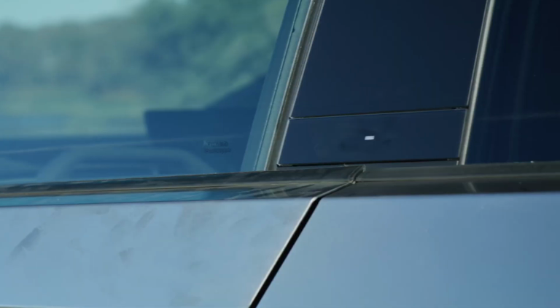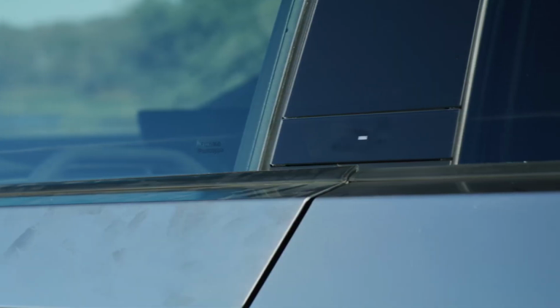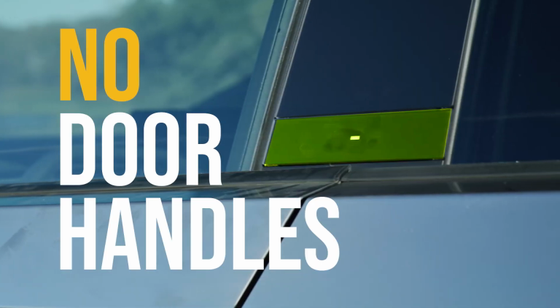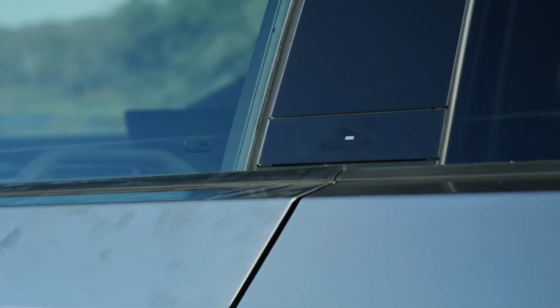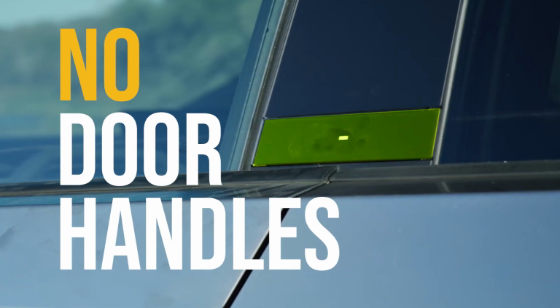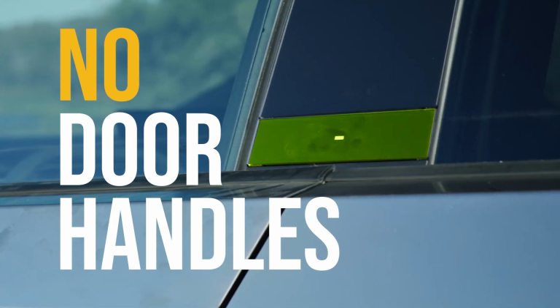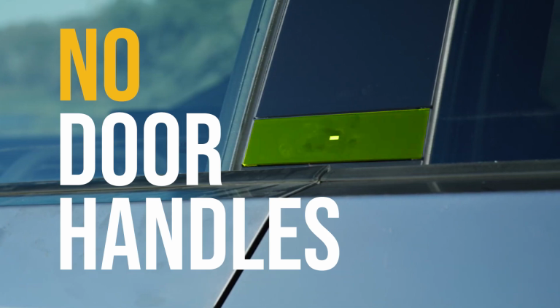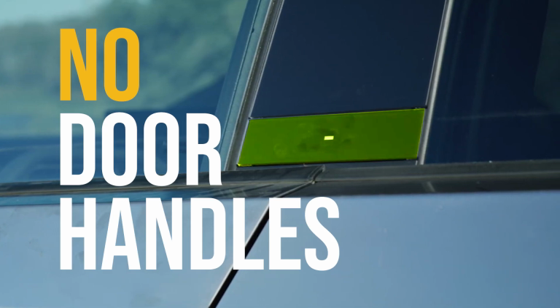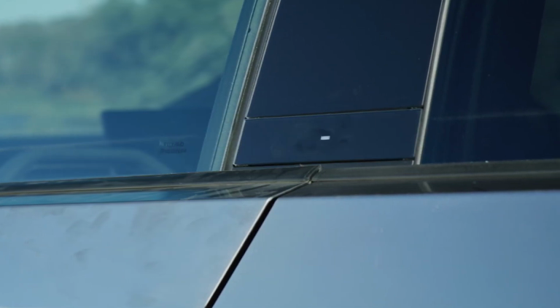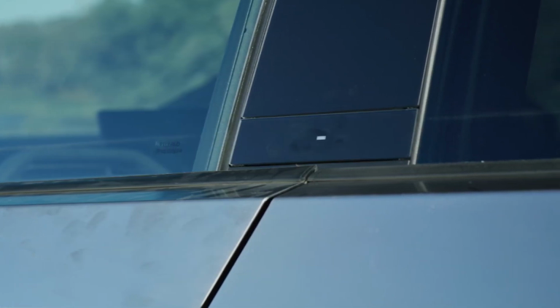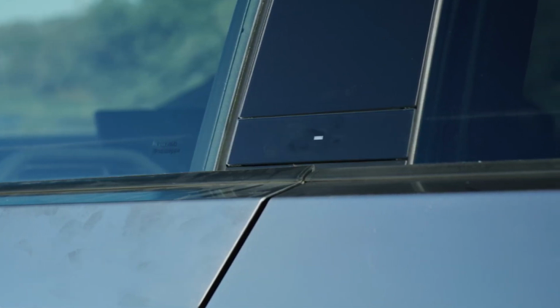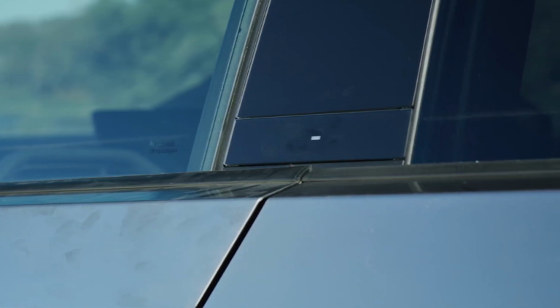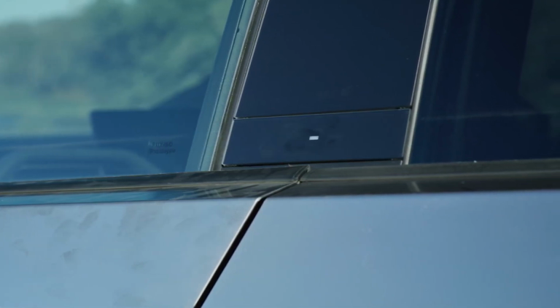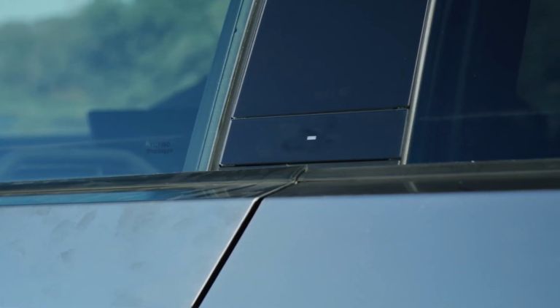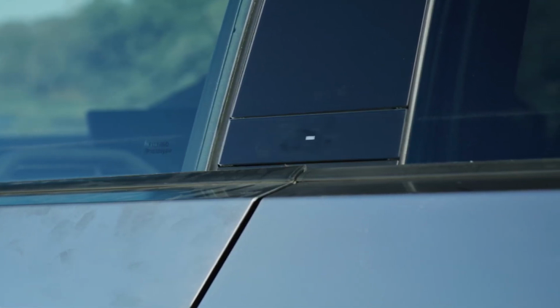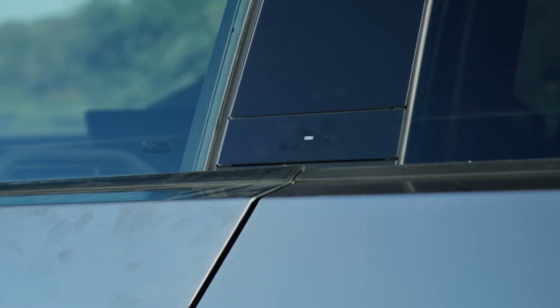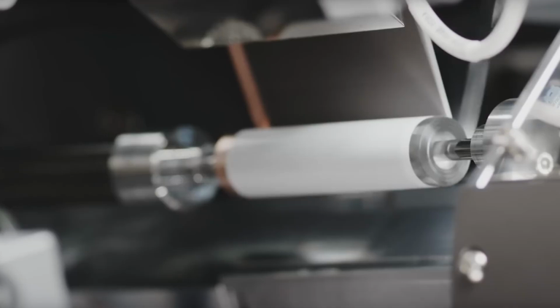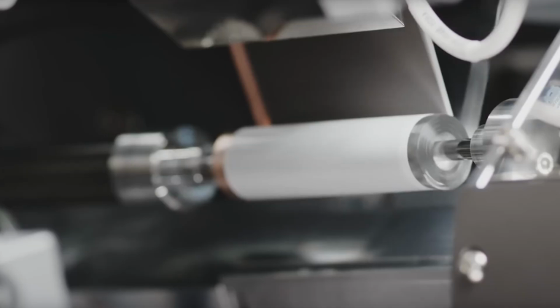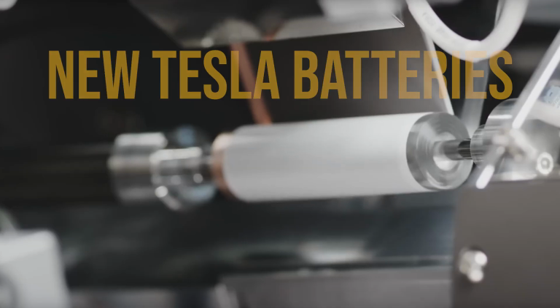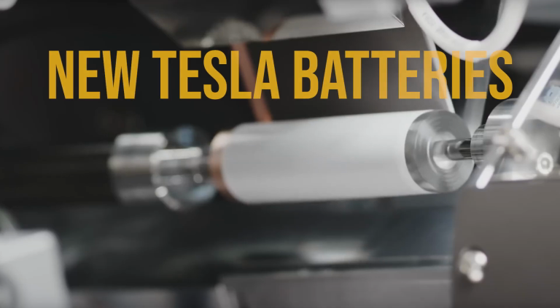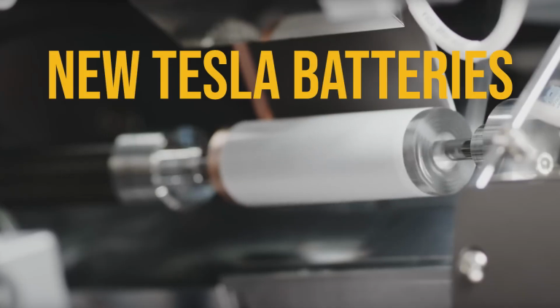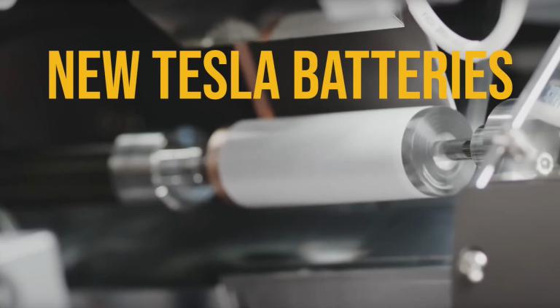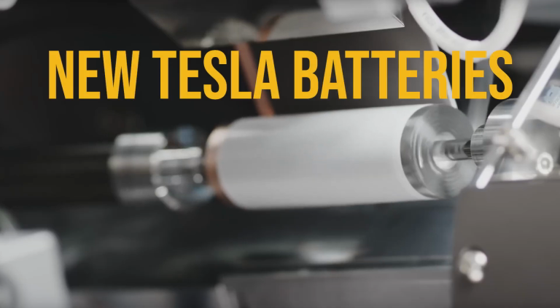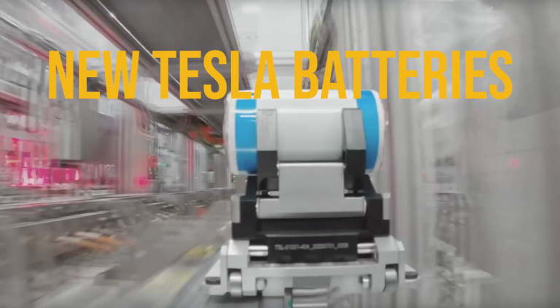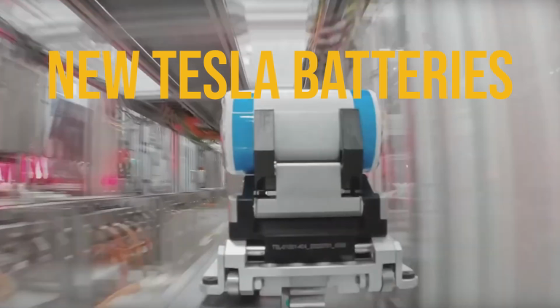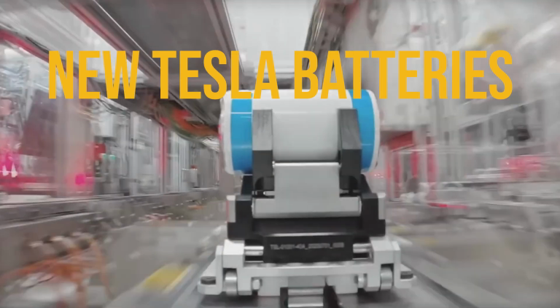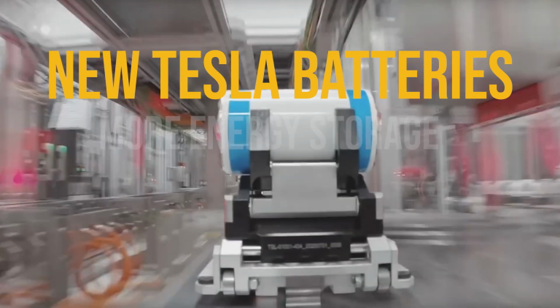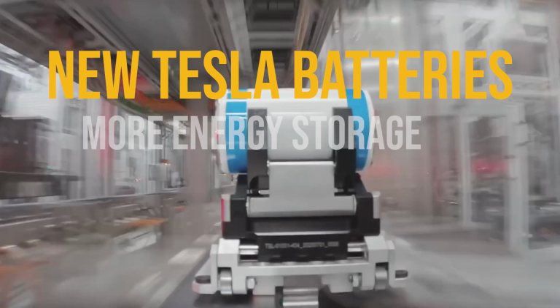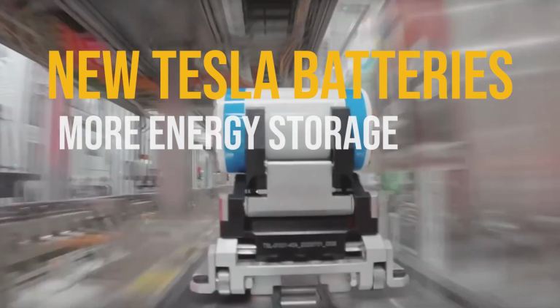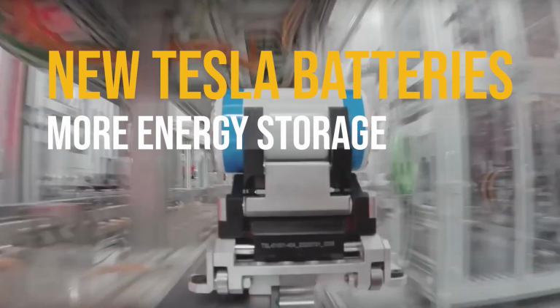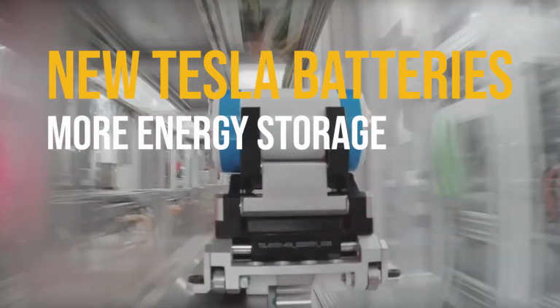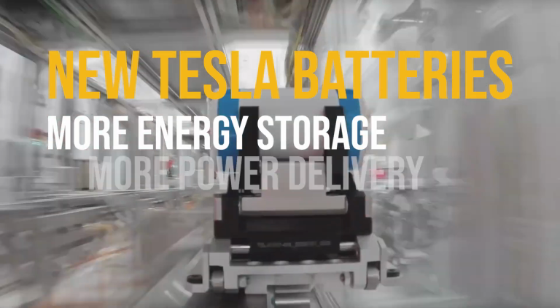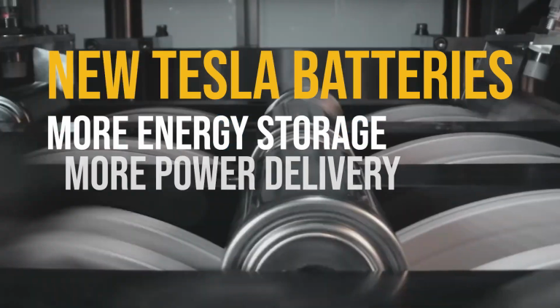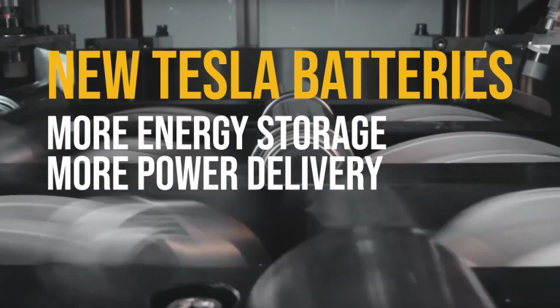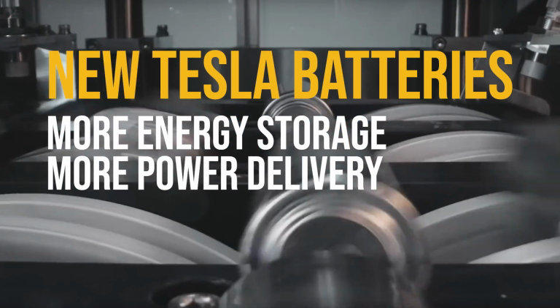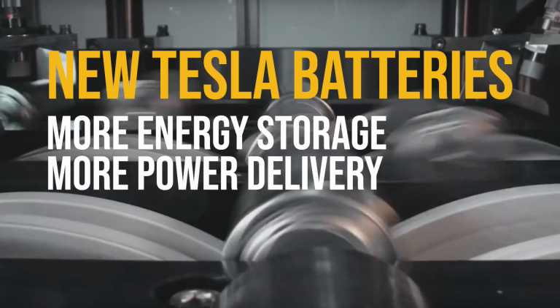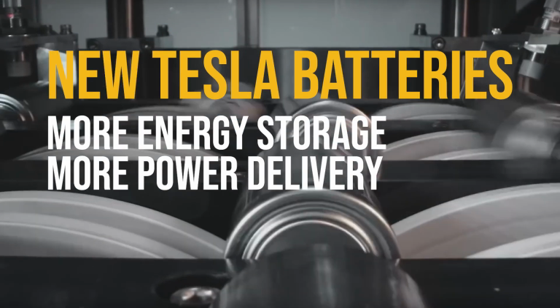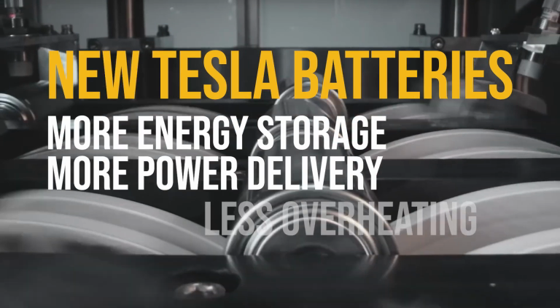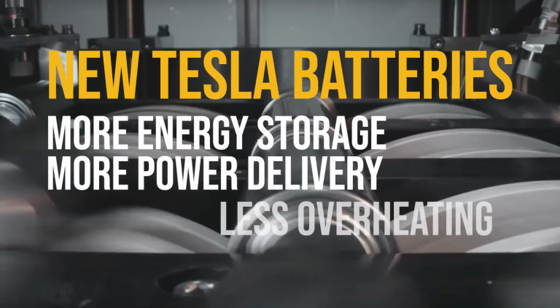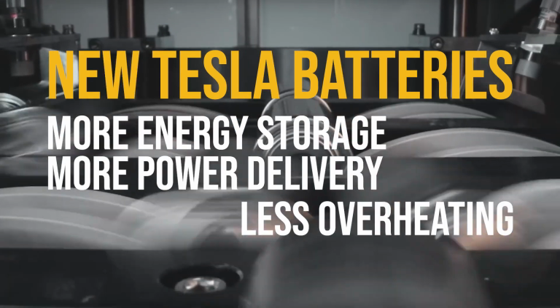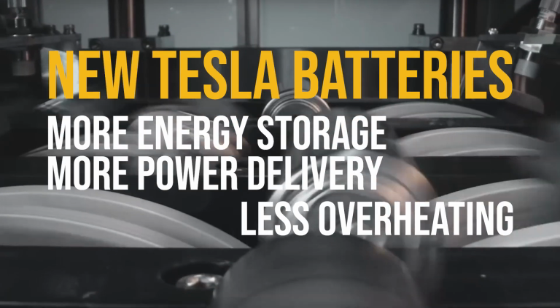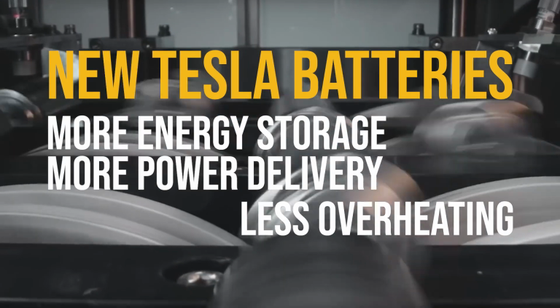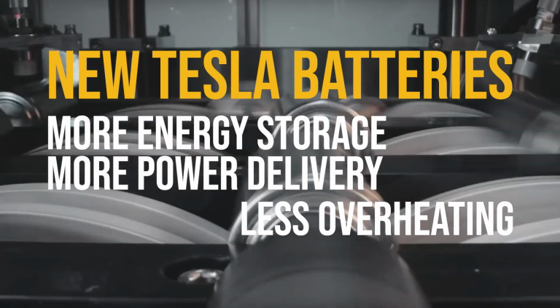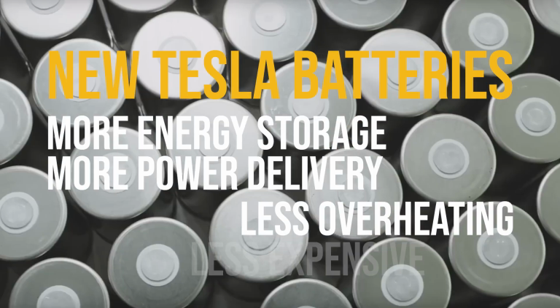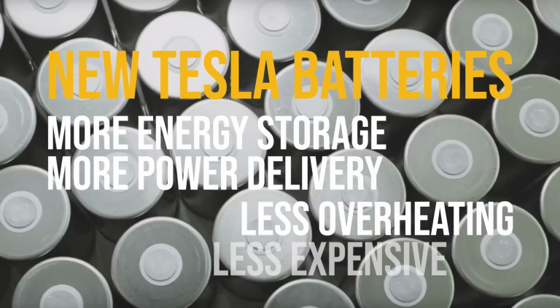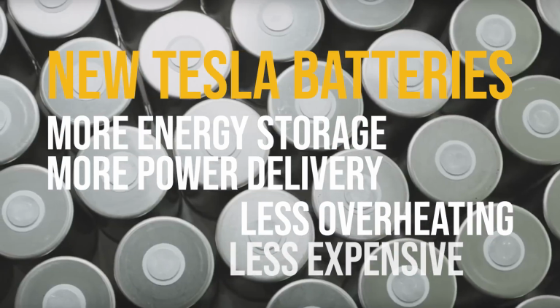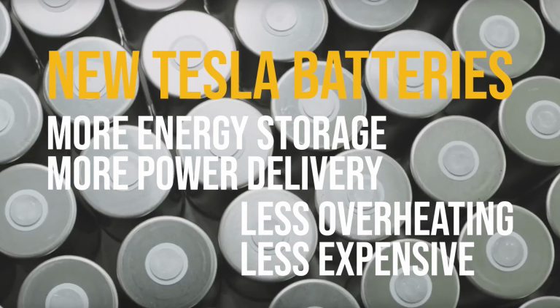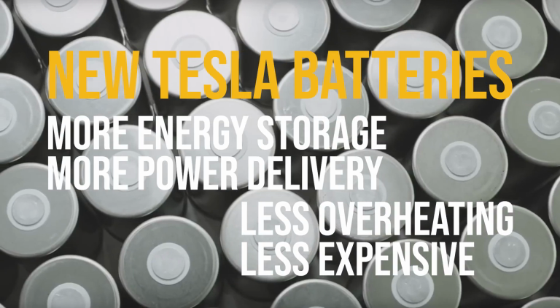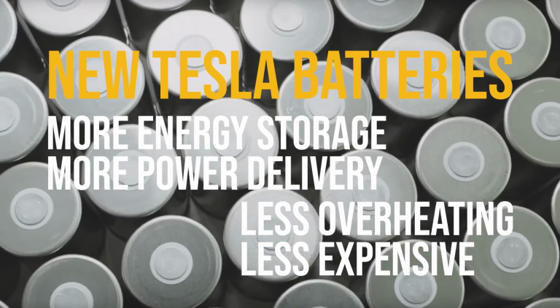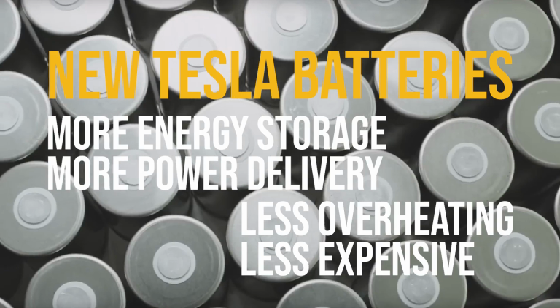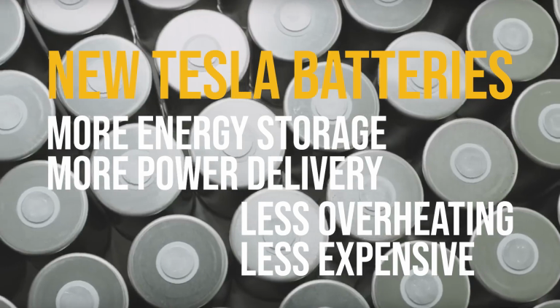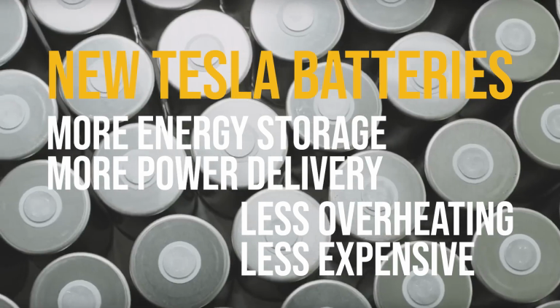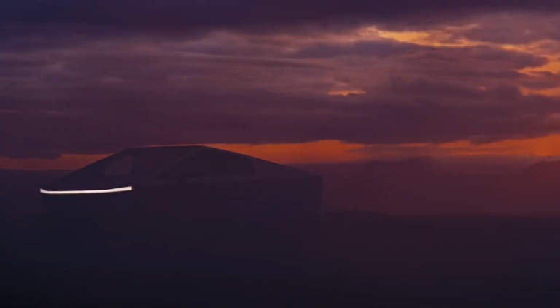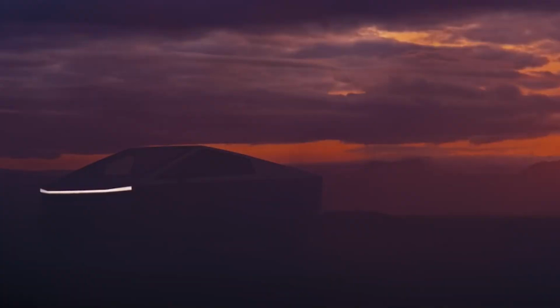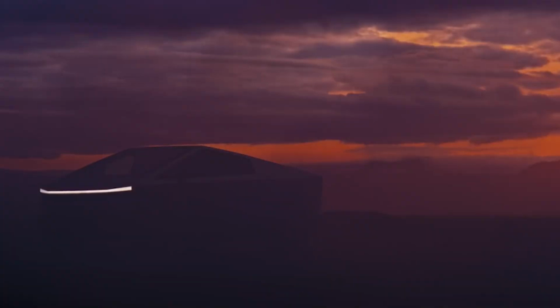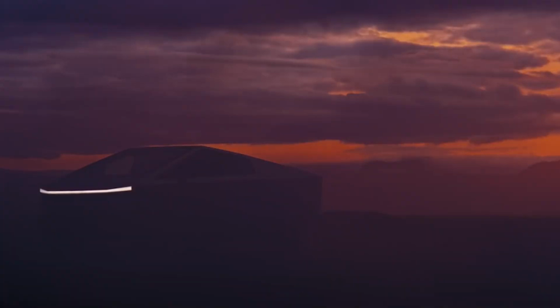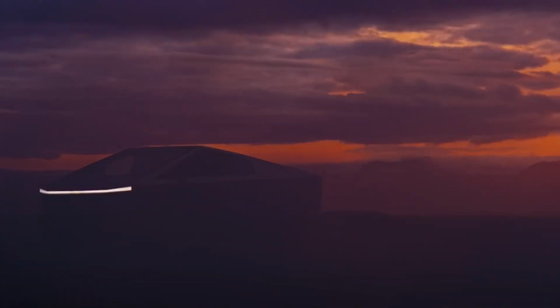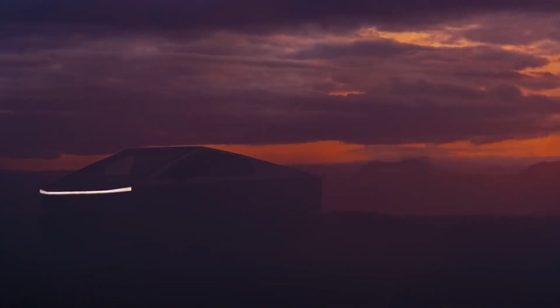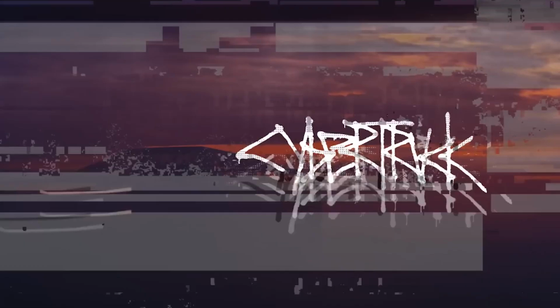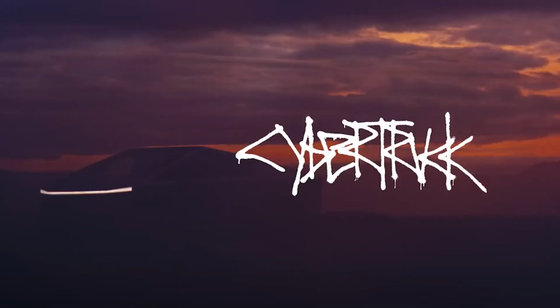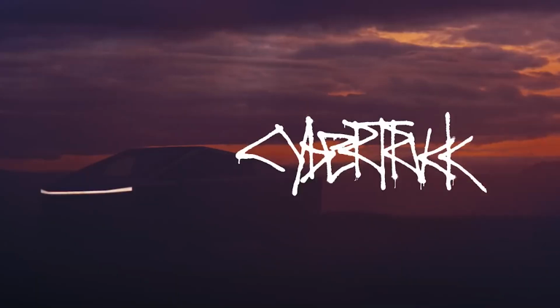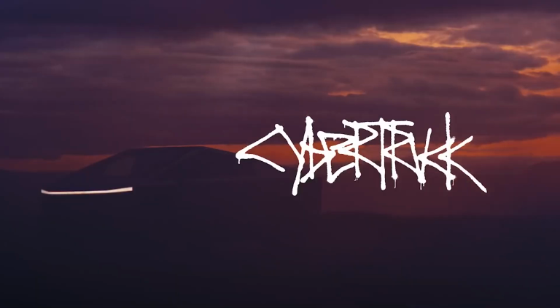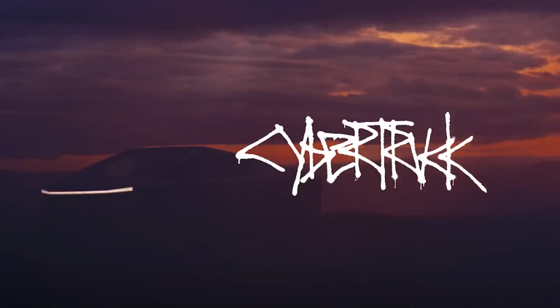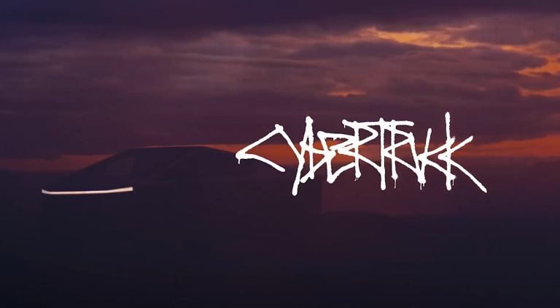Buttons and sensors replace conventional door handles. Tesla produced batteries that store more energy, release more power with less overheating, and cost less to produce. If you didn't know, now you know.